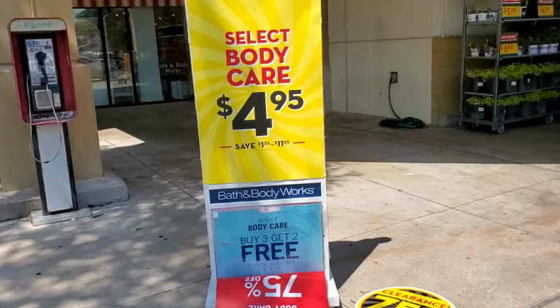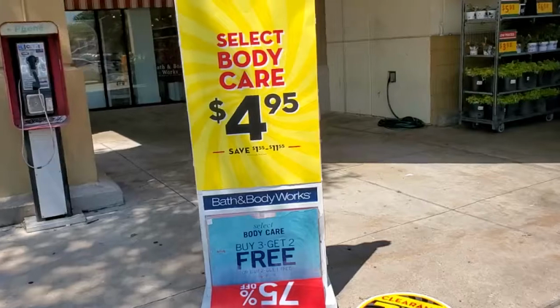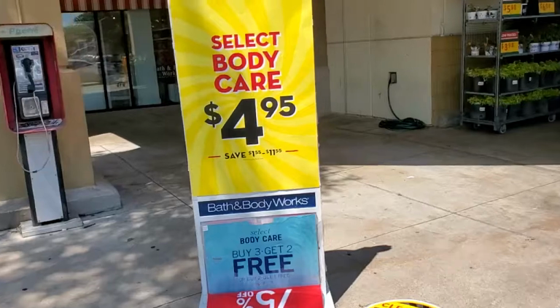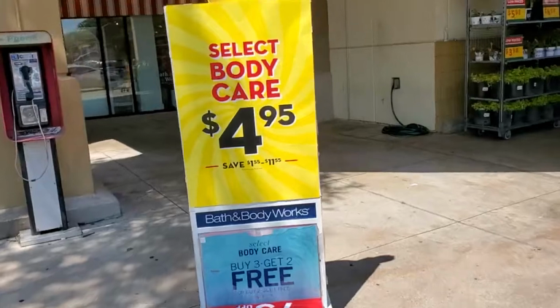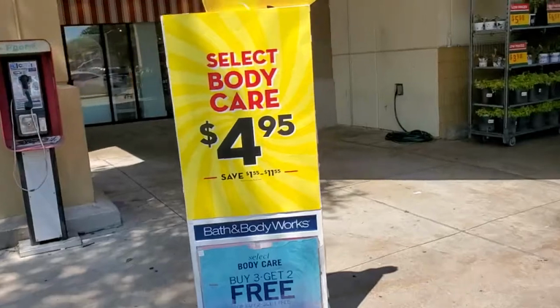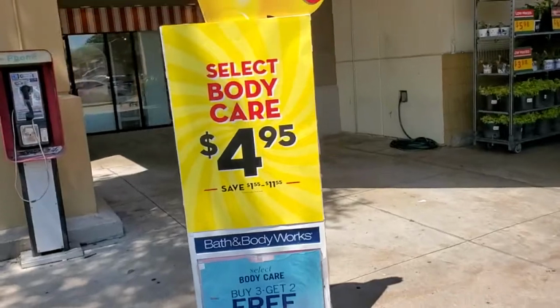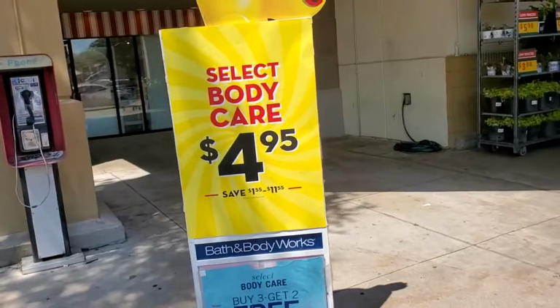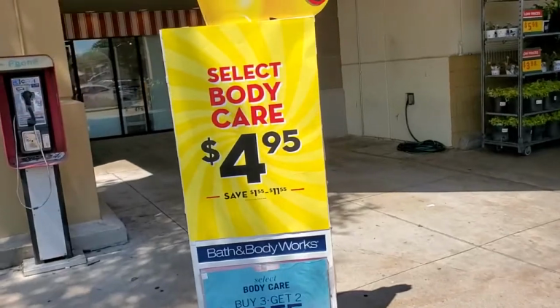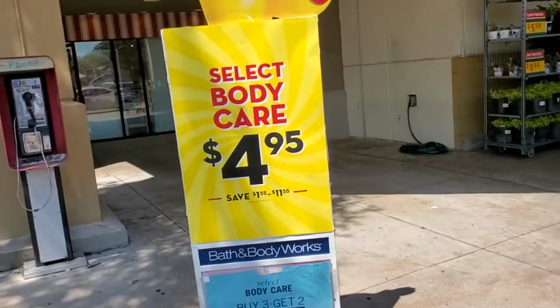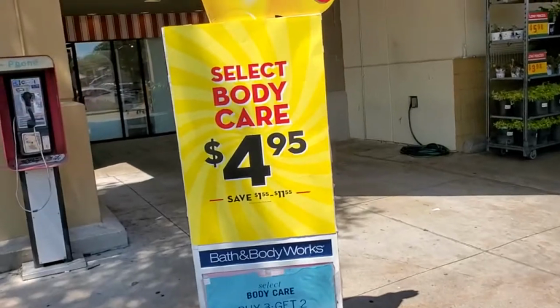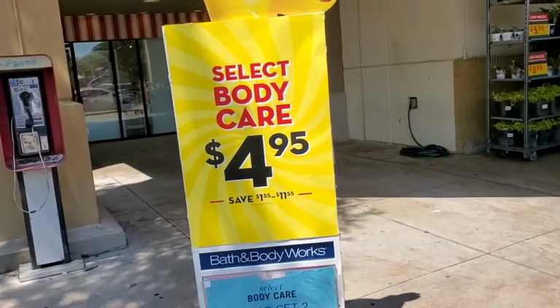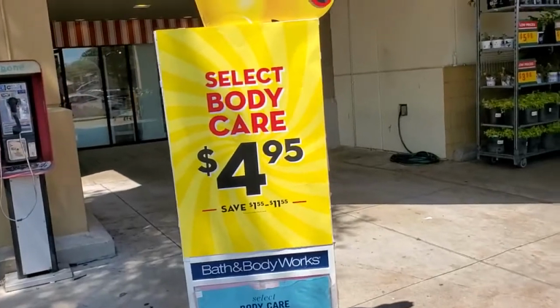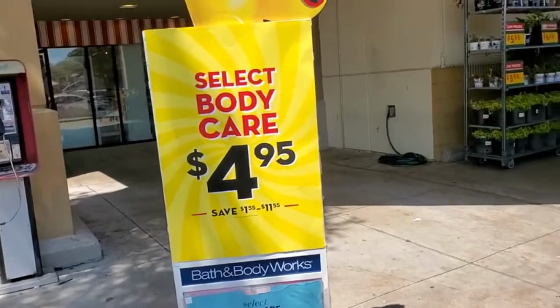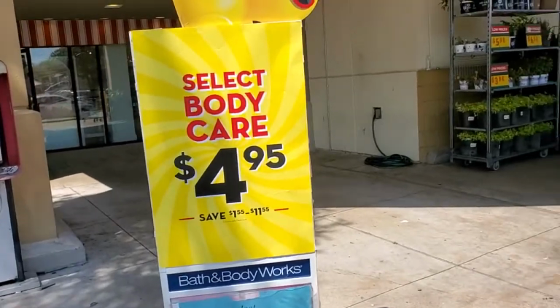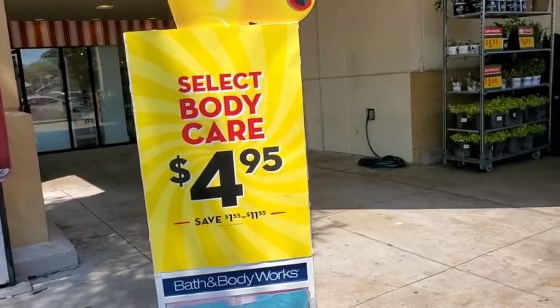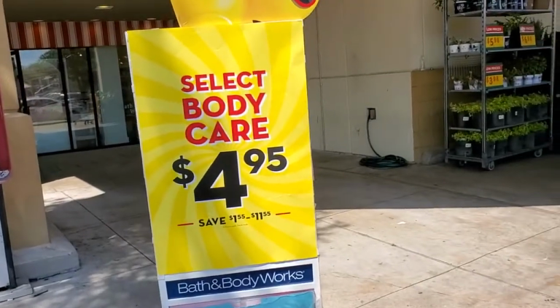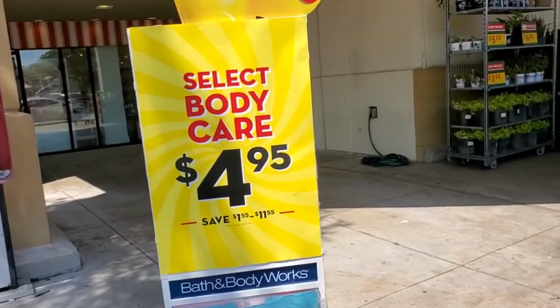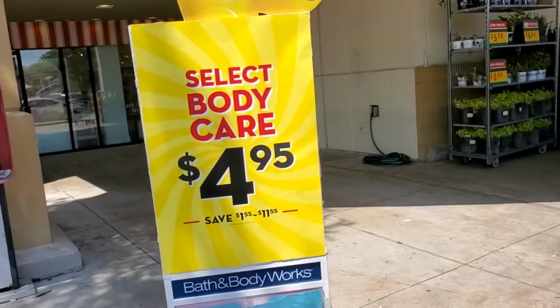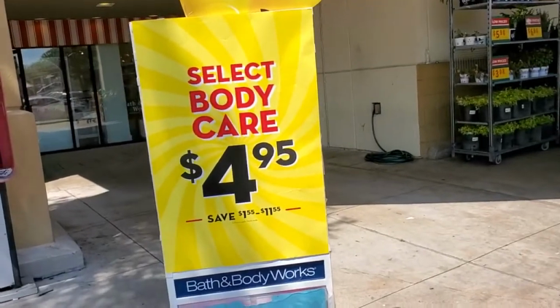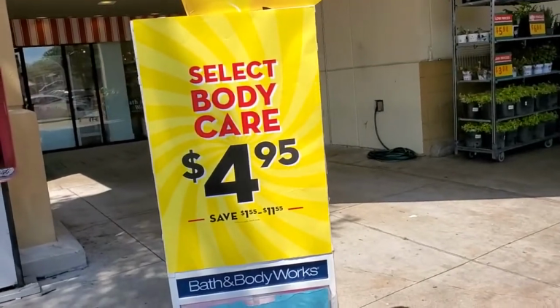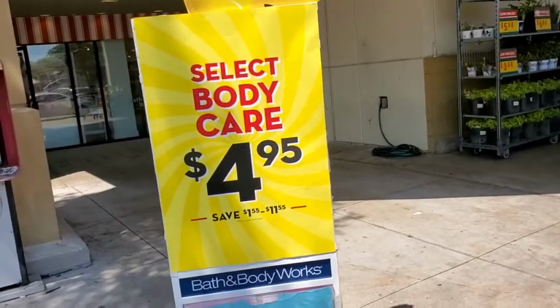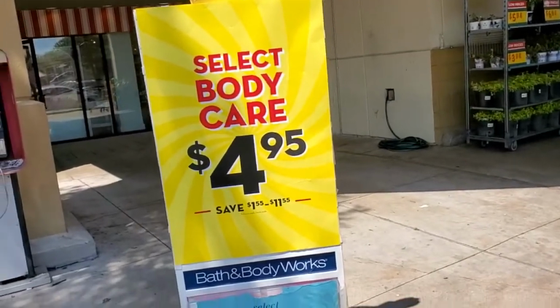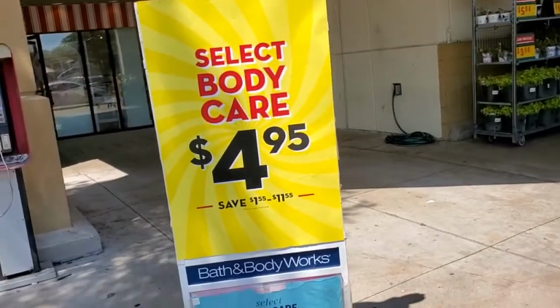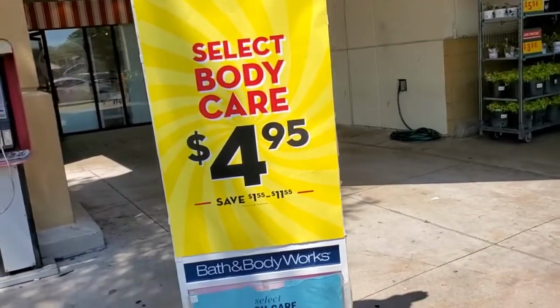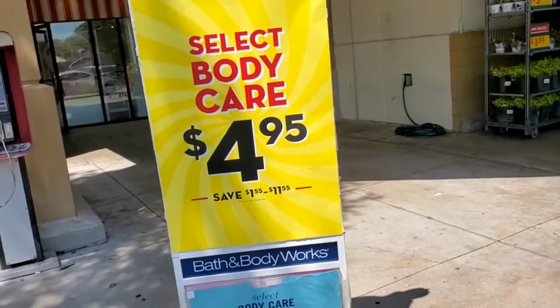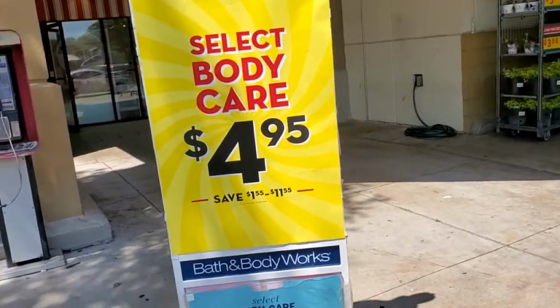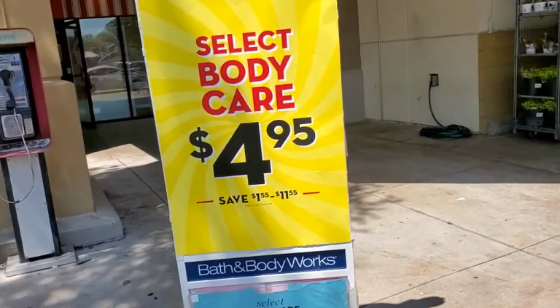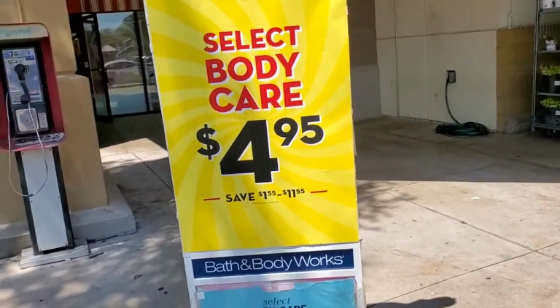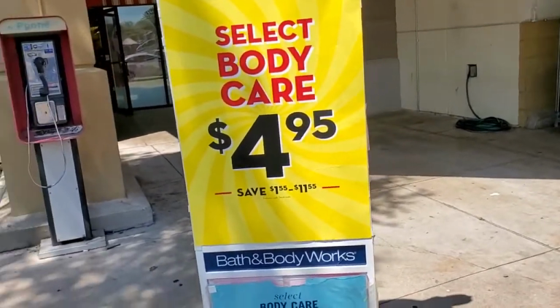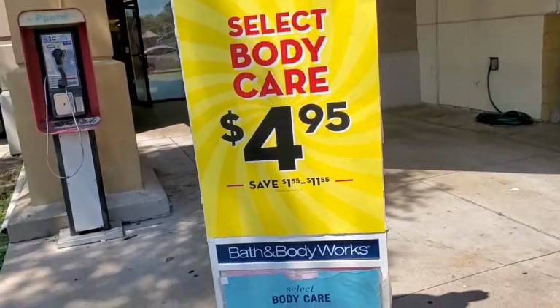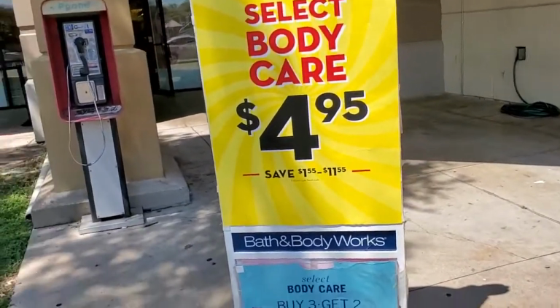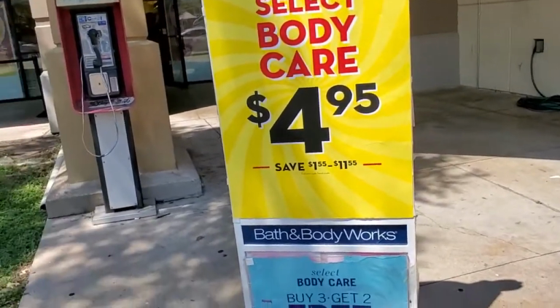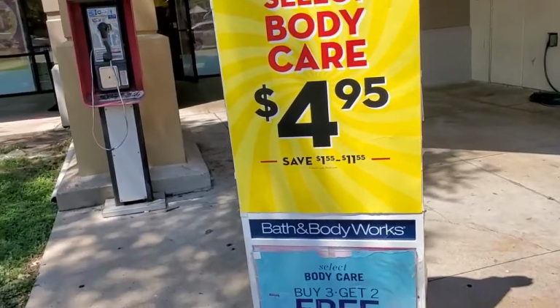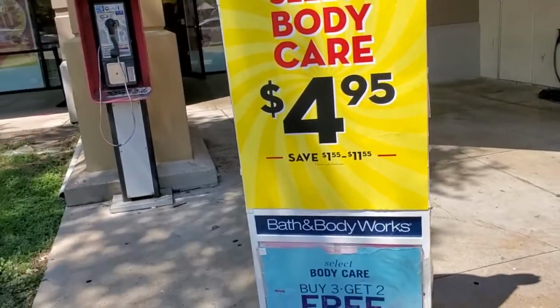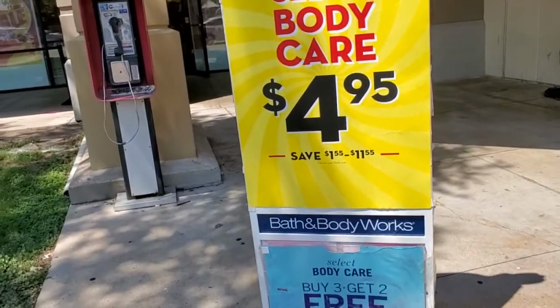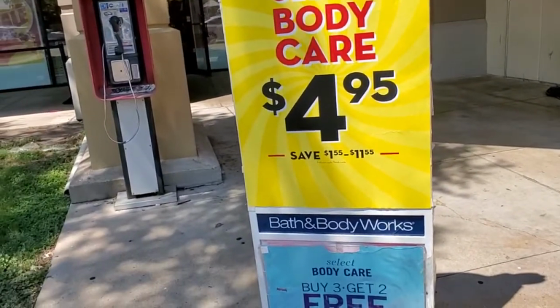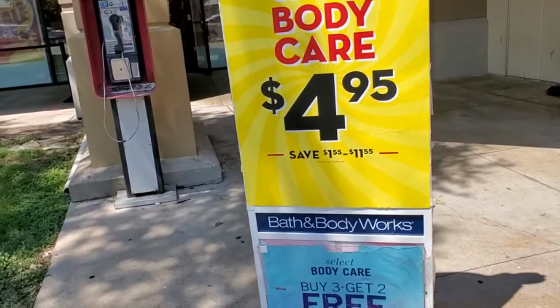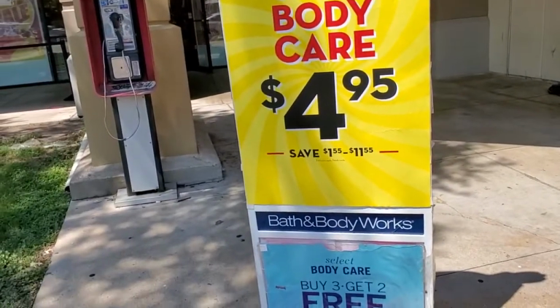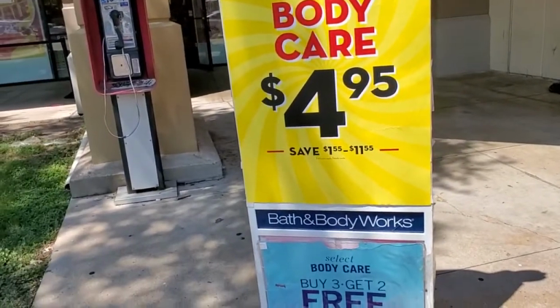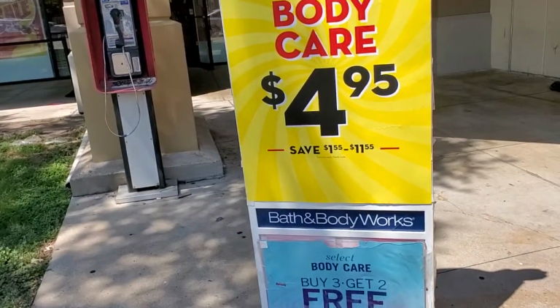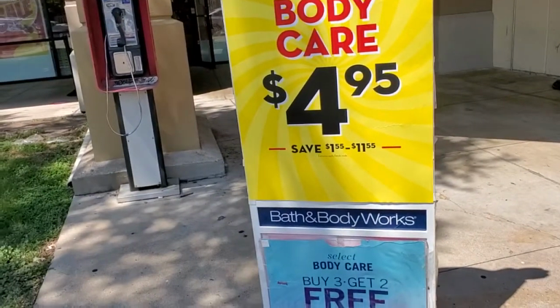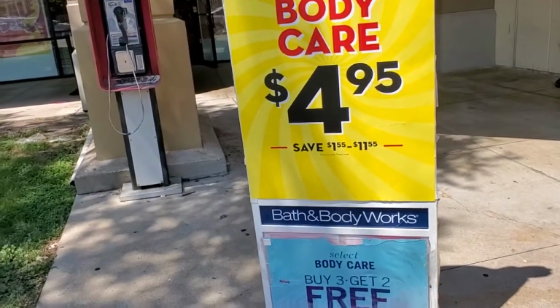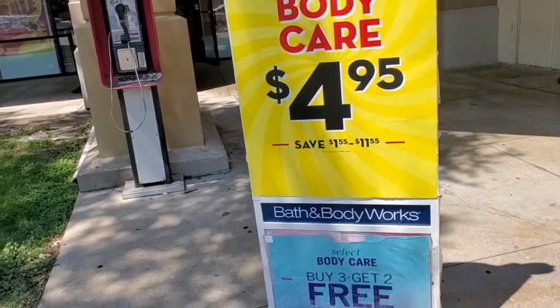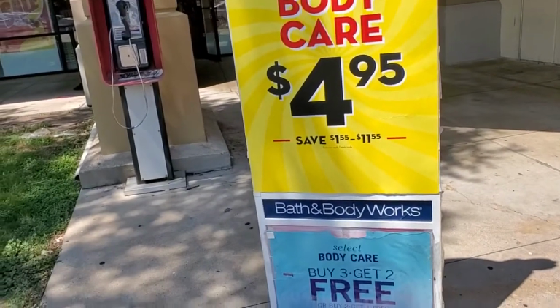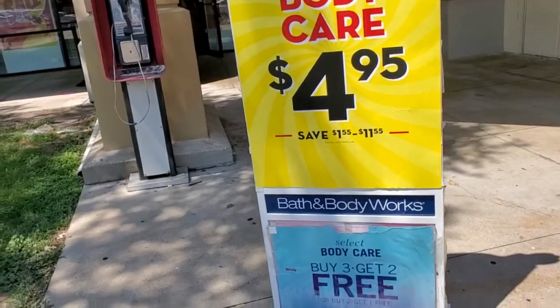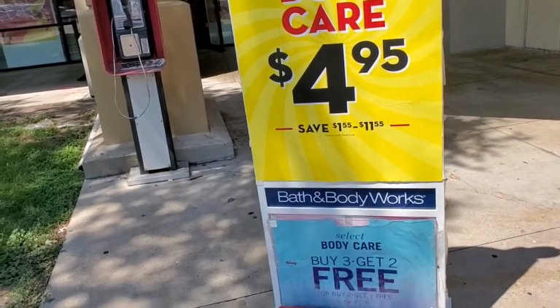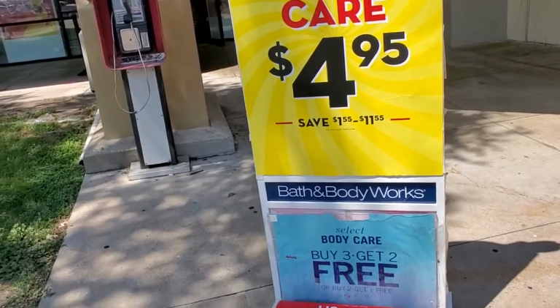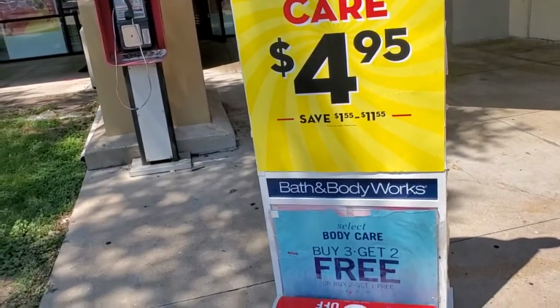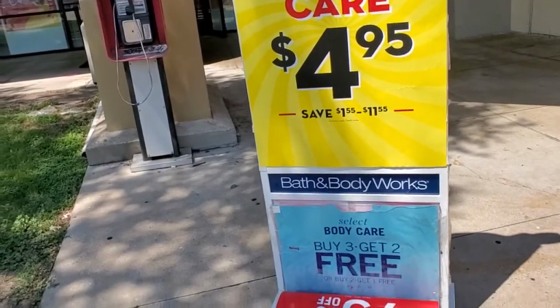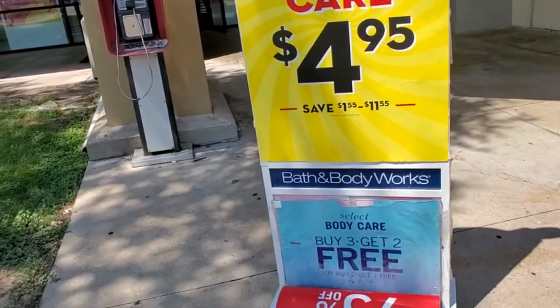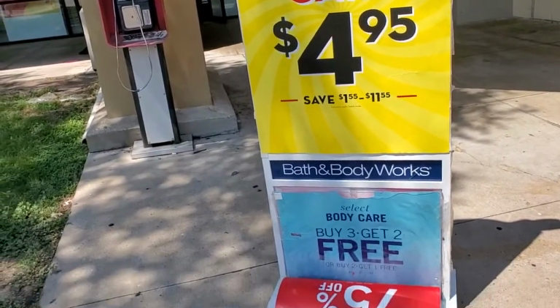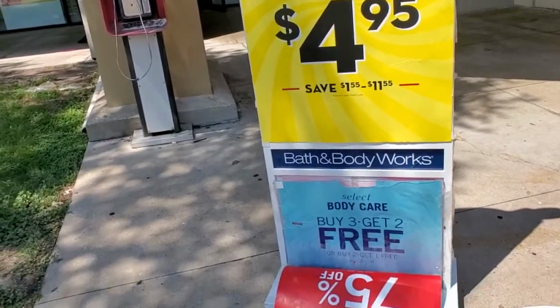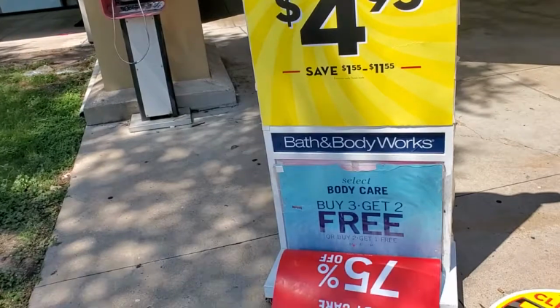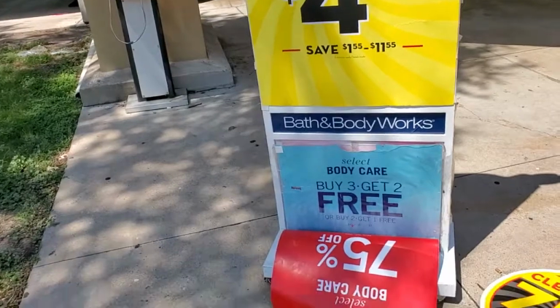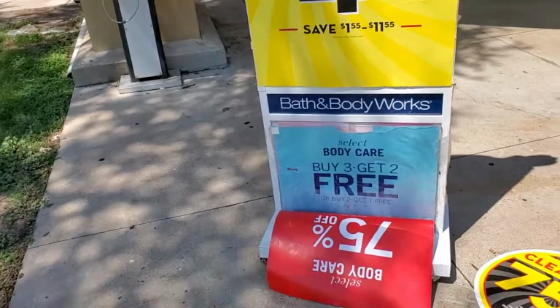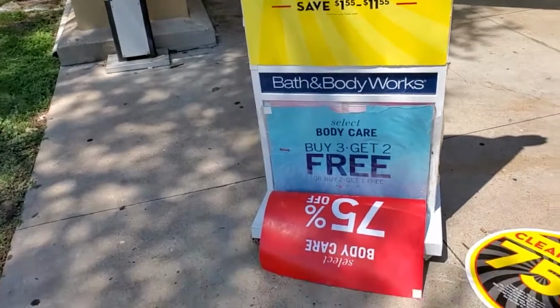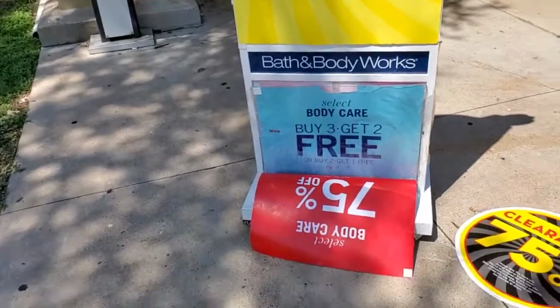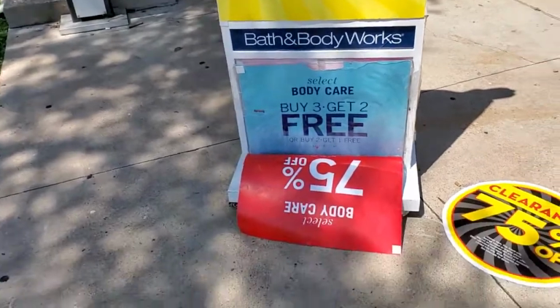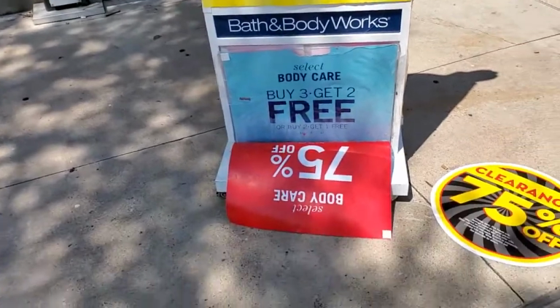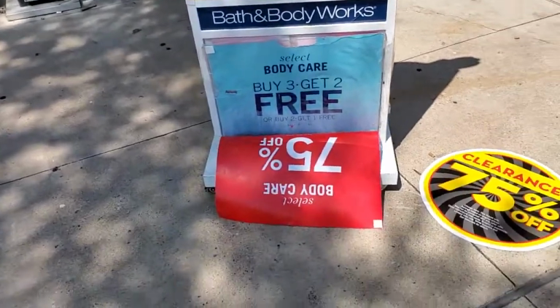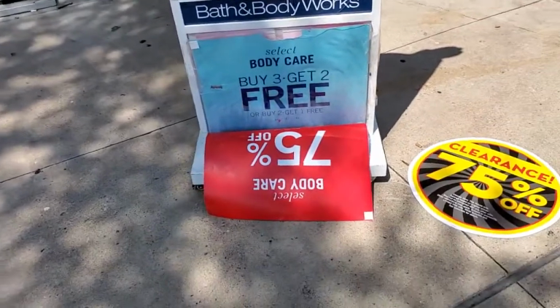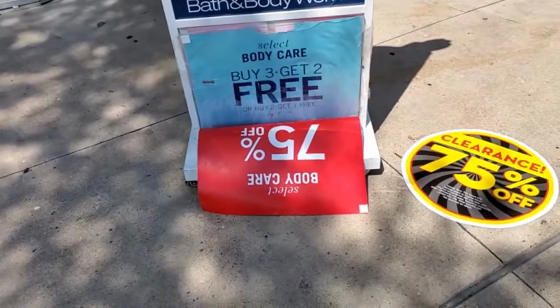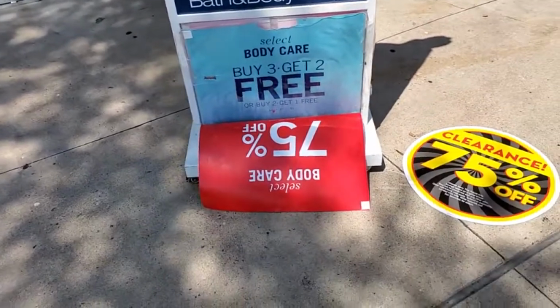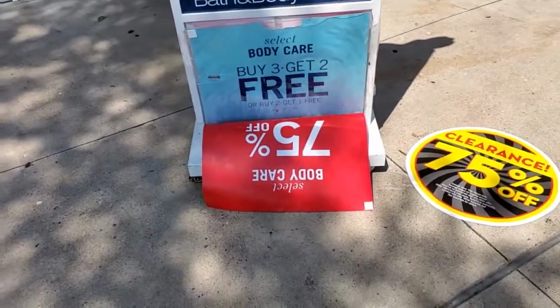Well, I finally got off of work. I'm at Bath and Body Works. So let's get ready to do a walkthrough. There's nobody here.